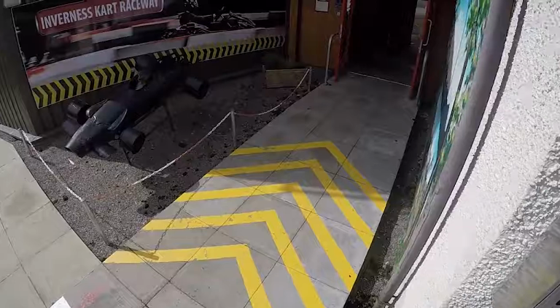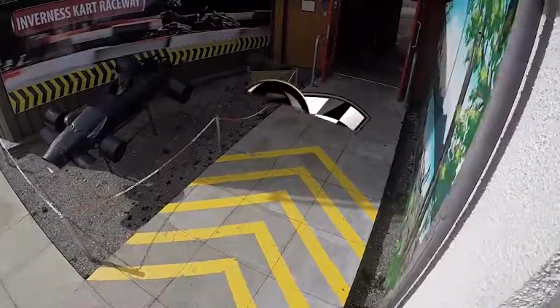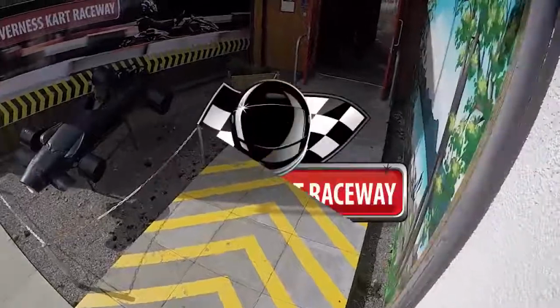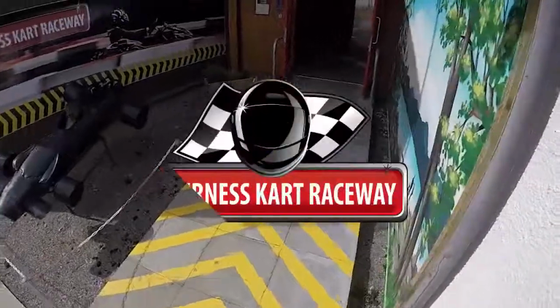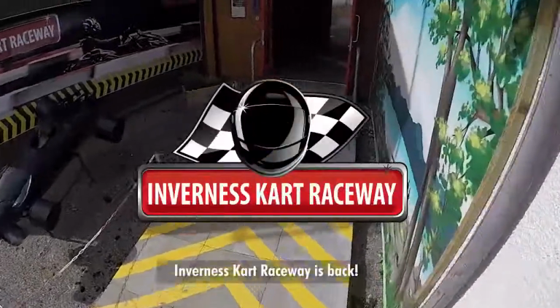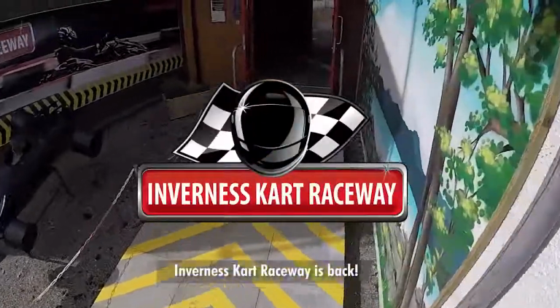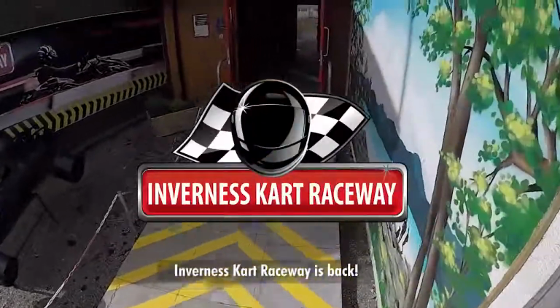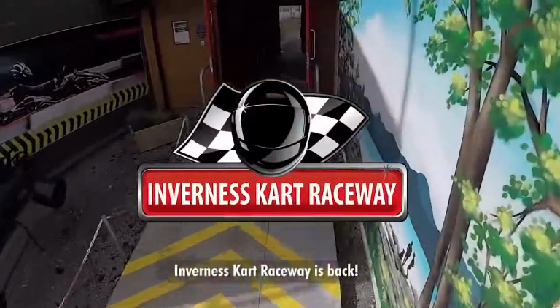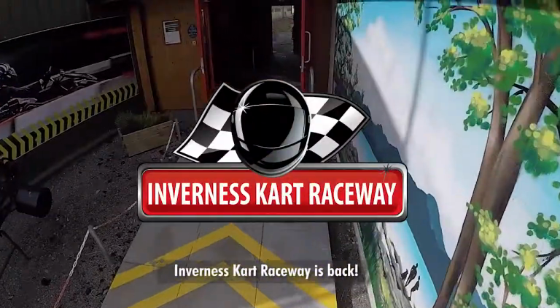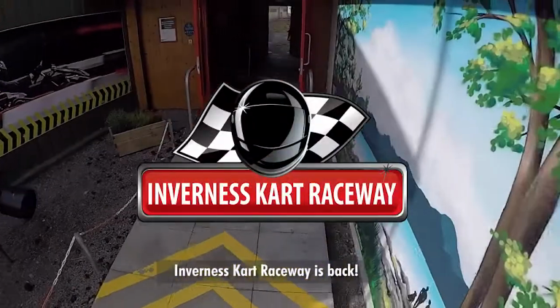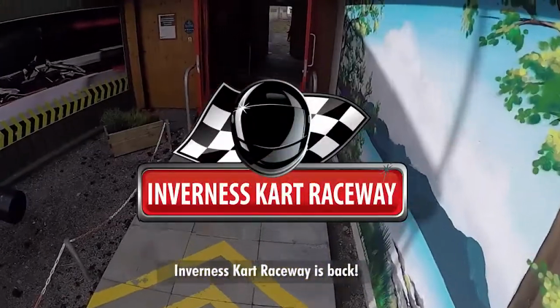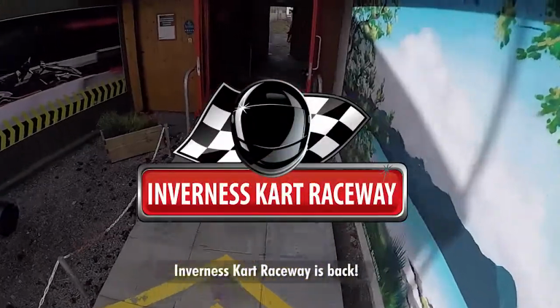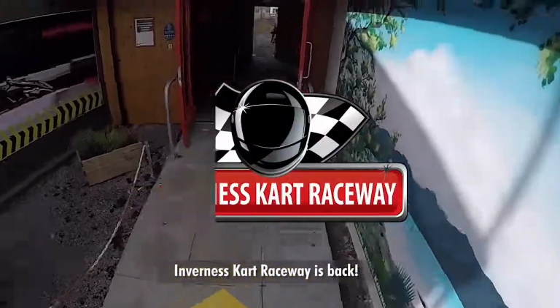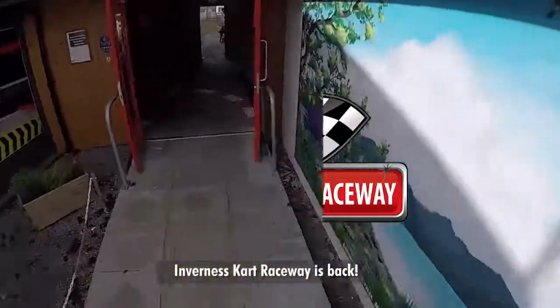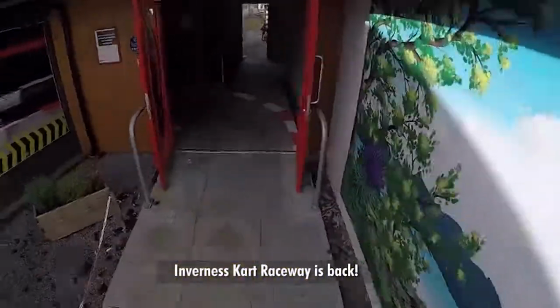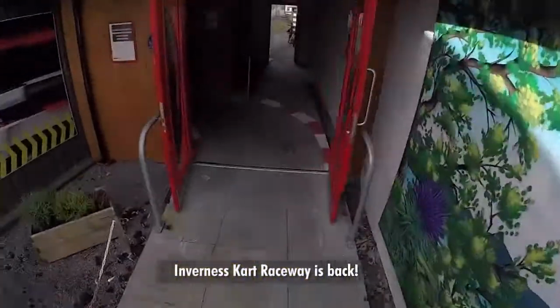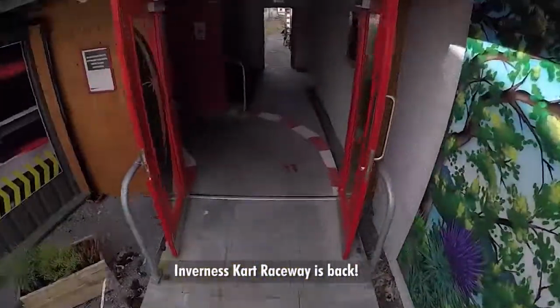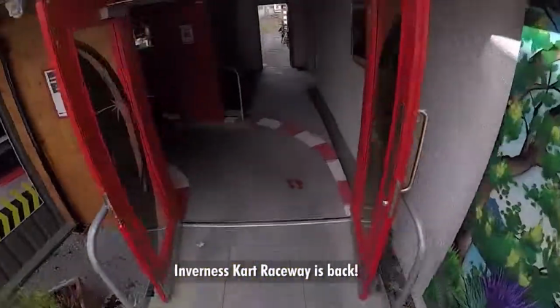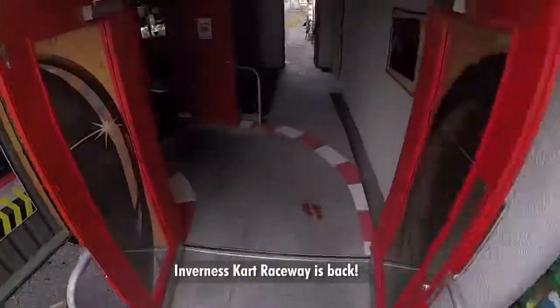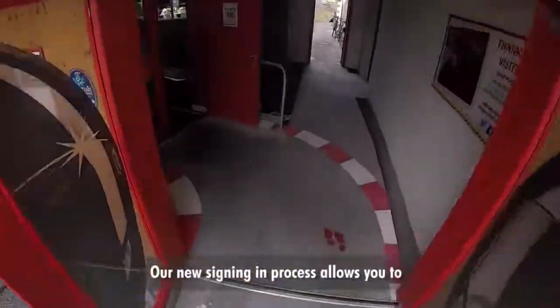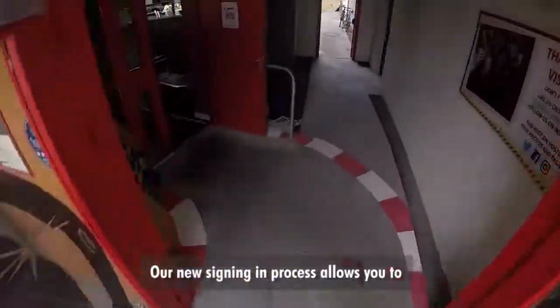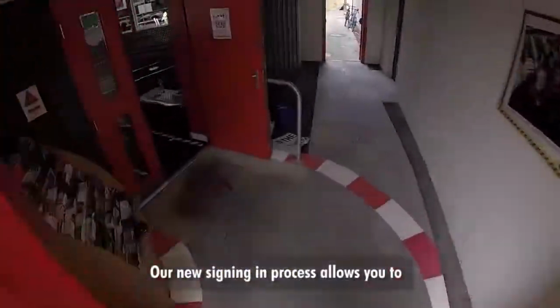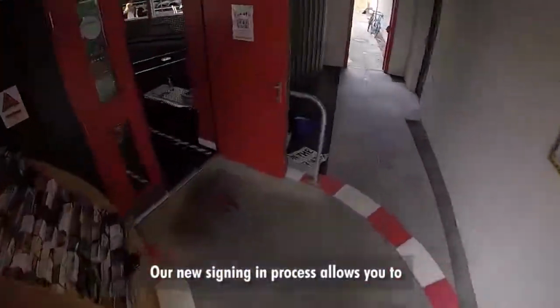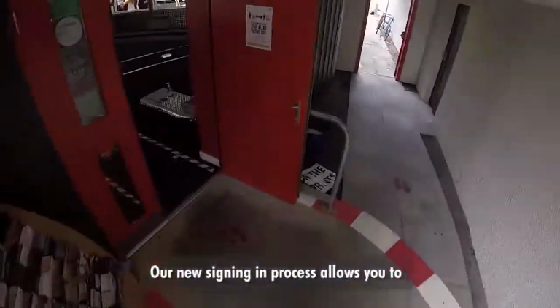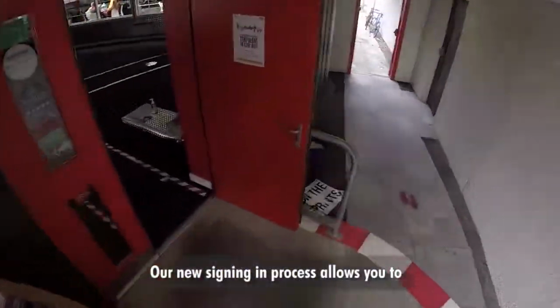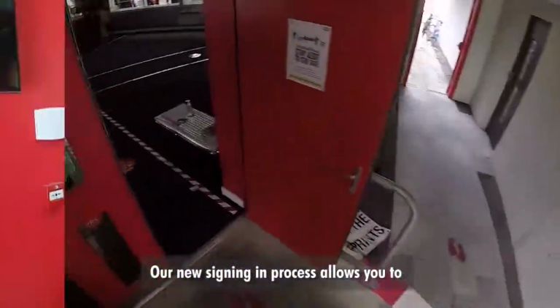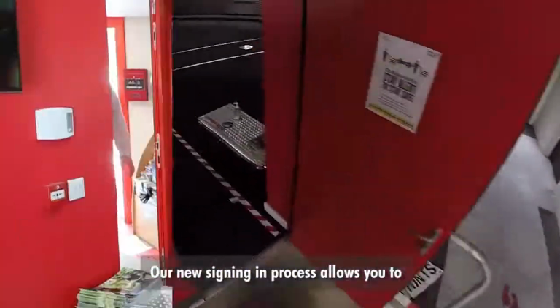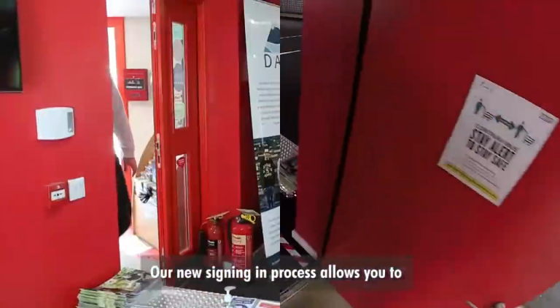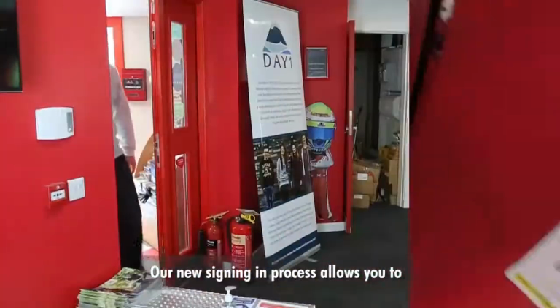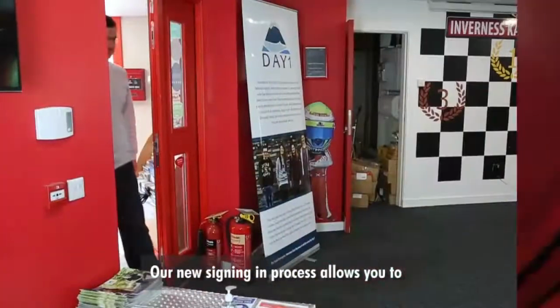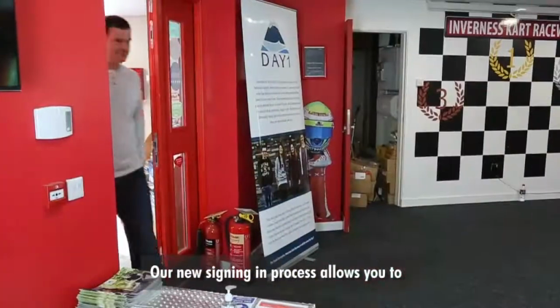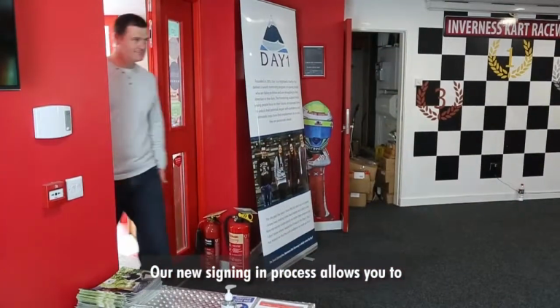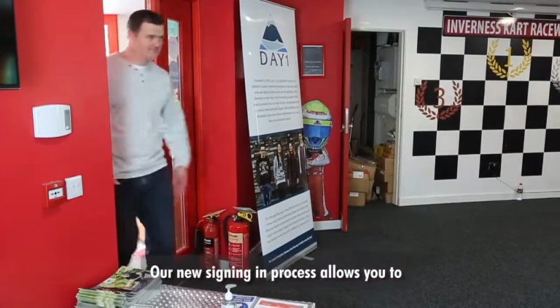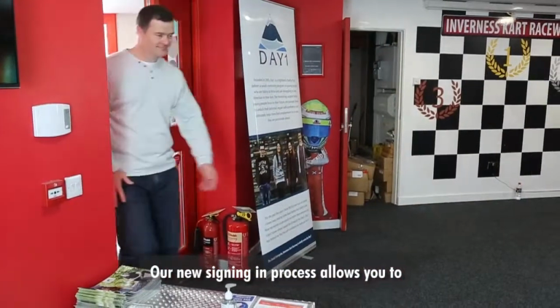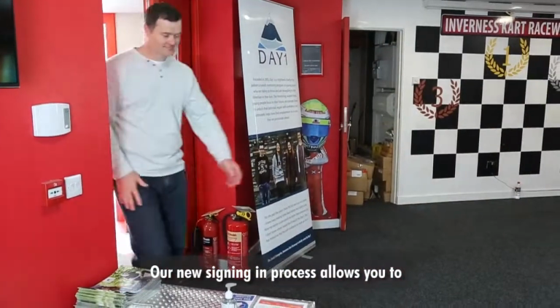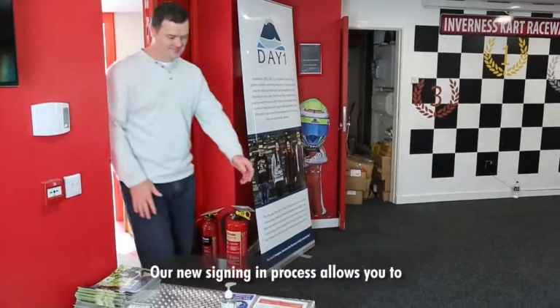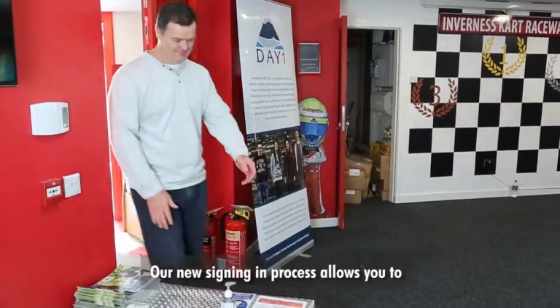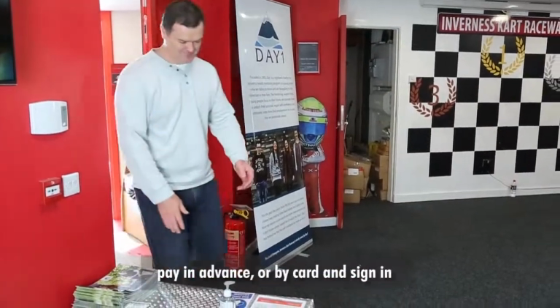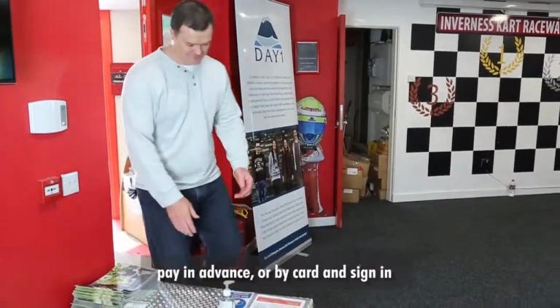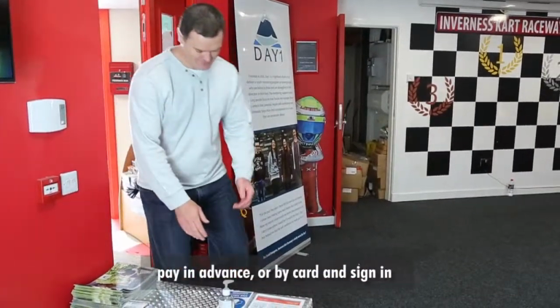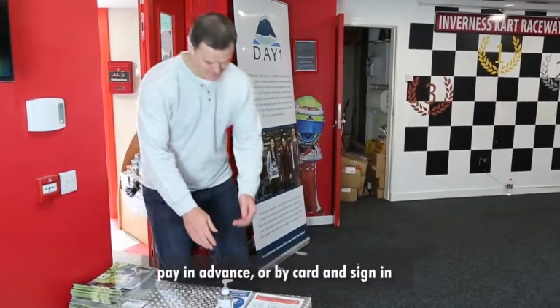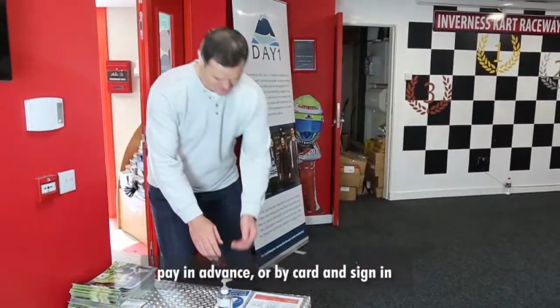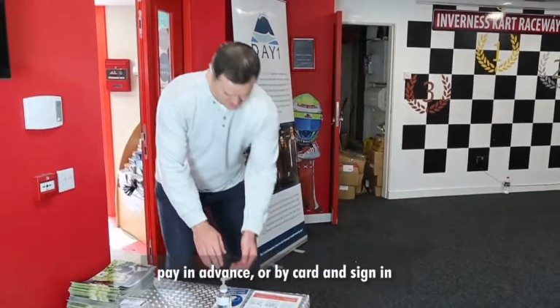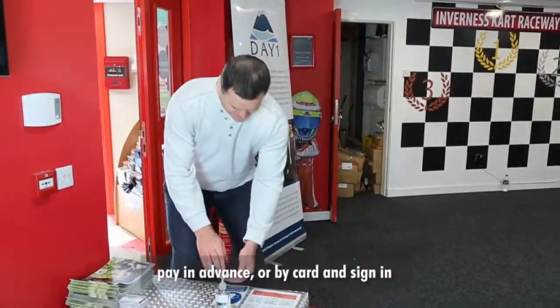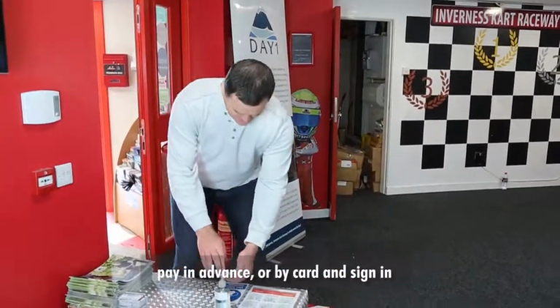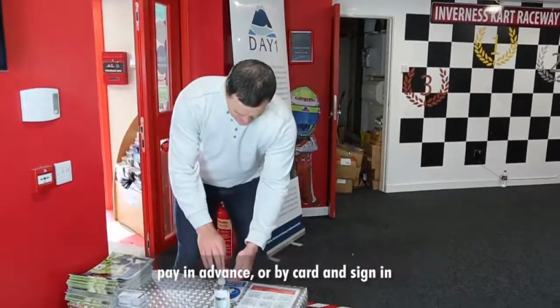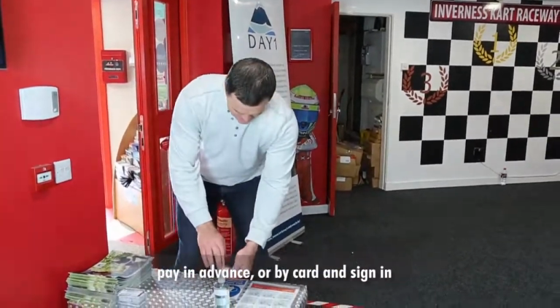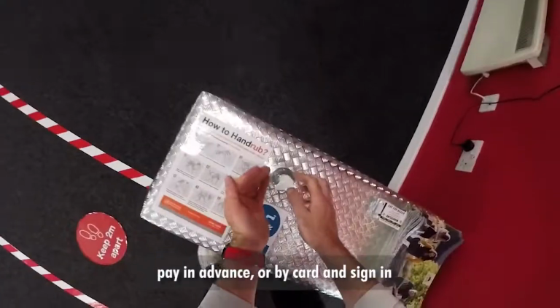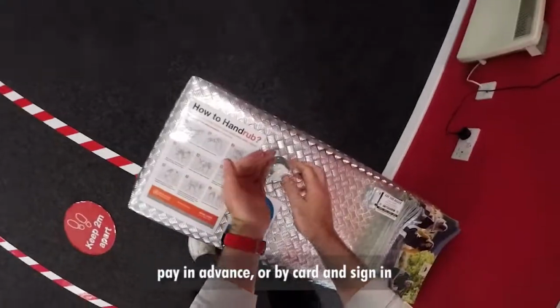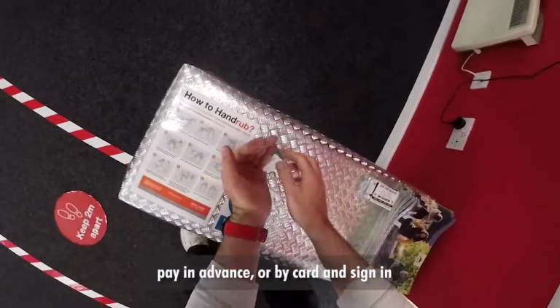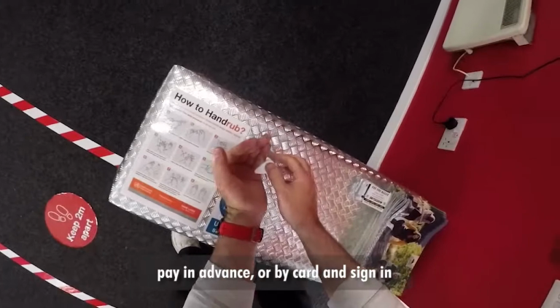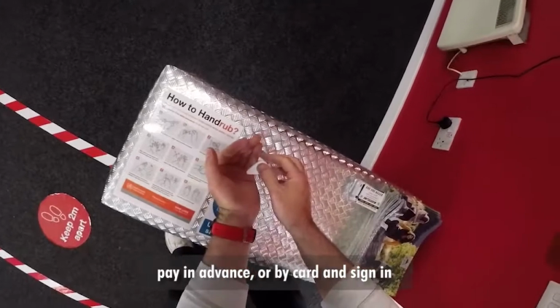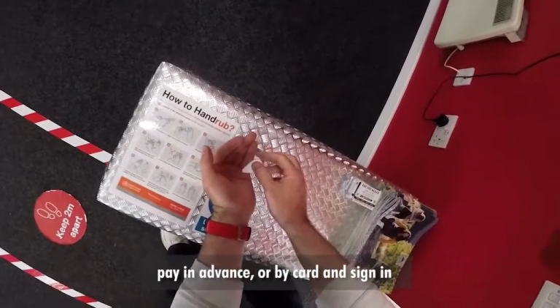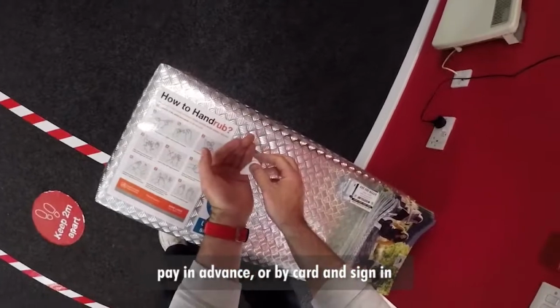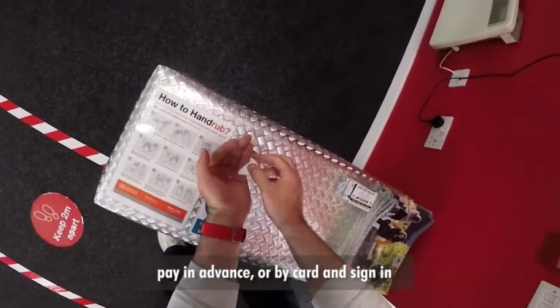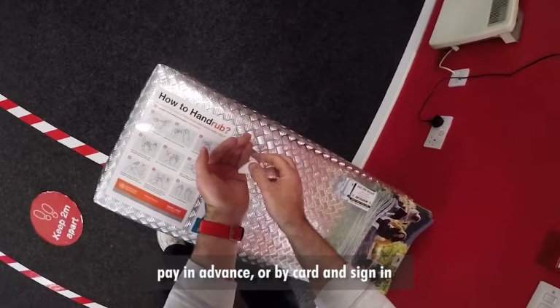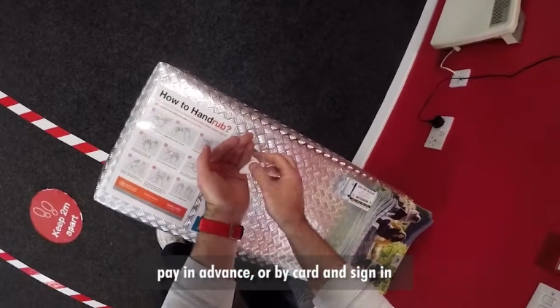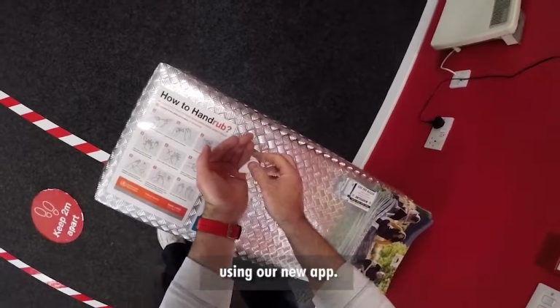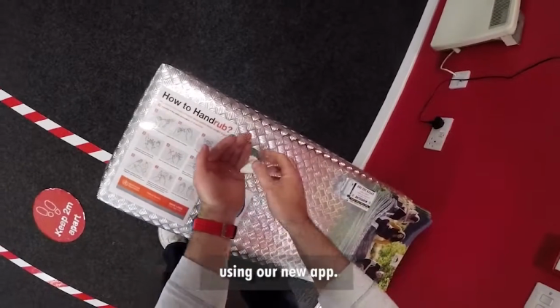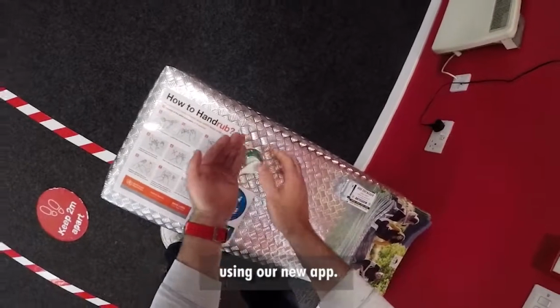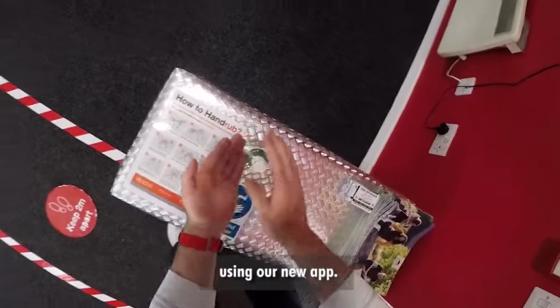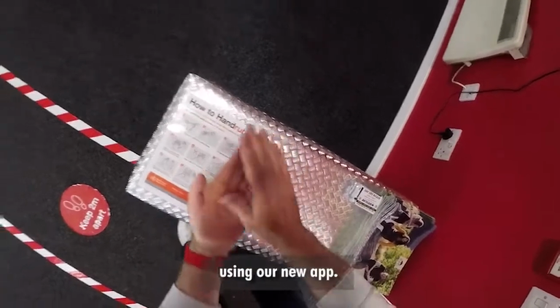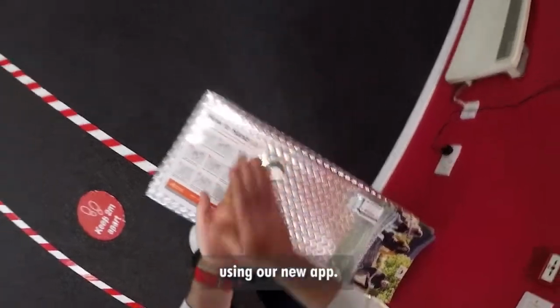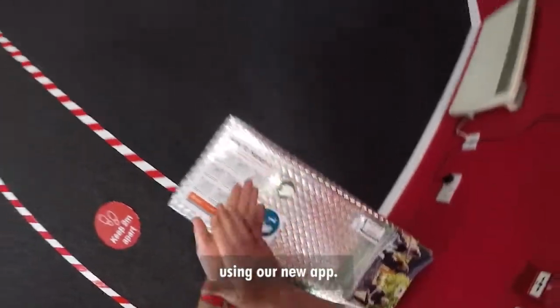Inverness Kart Raceway is back. Our new sign-in process allows you to pay in advance or by card and sign in using our new app.